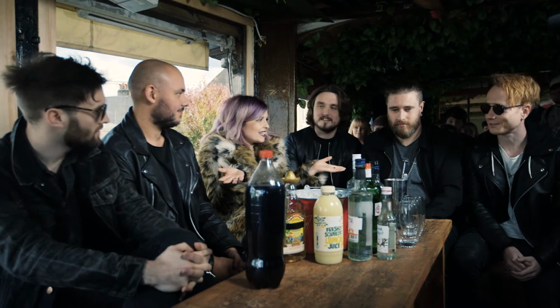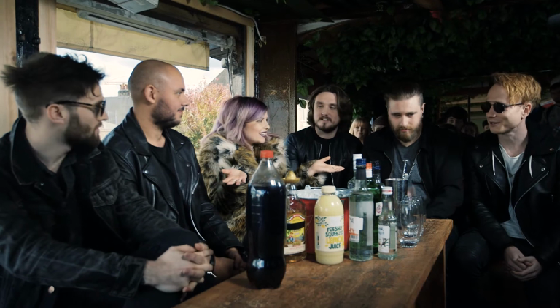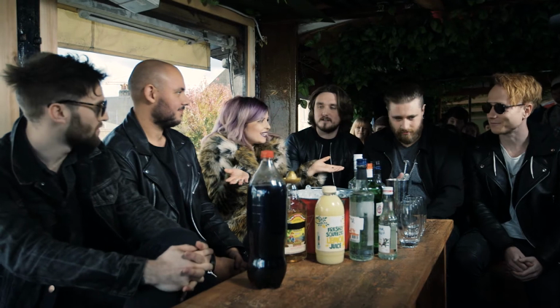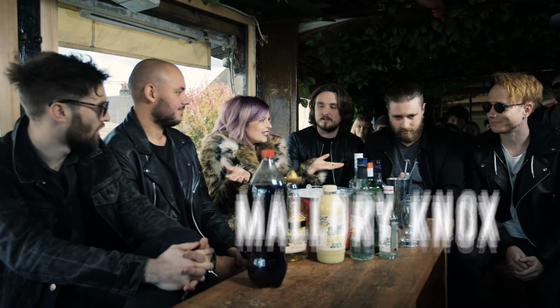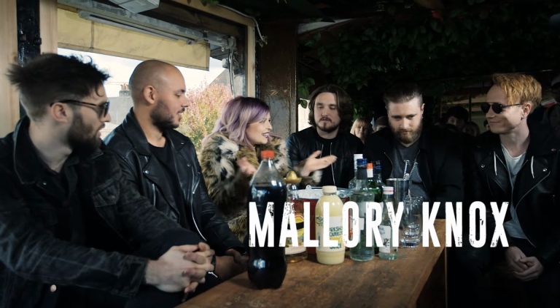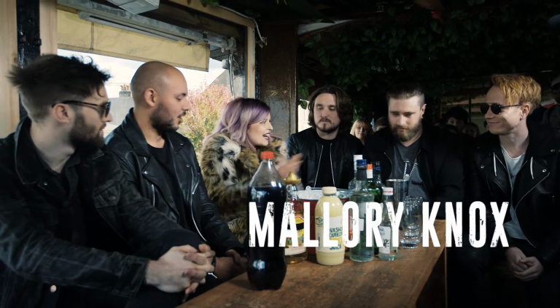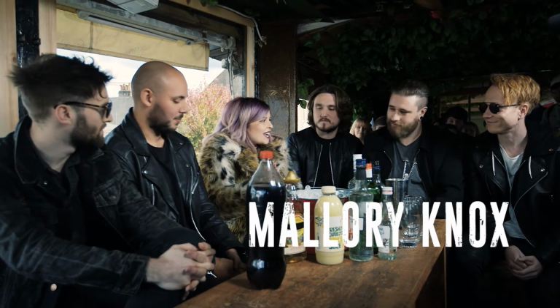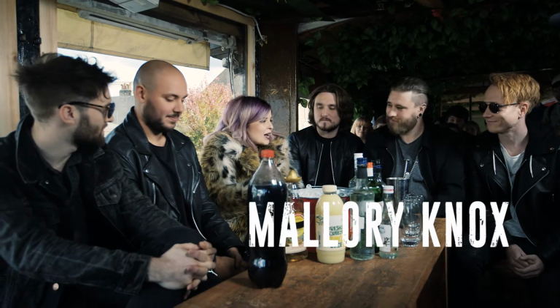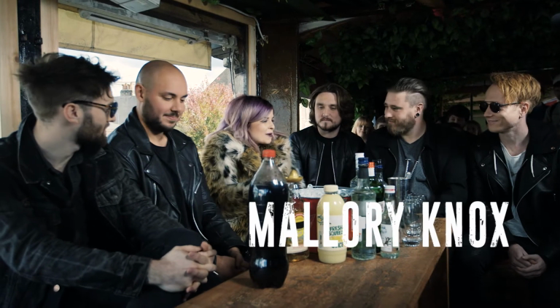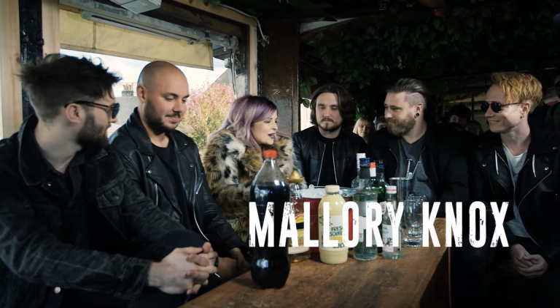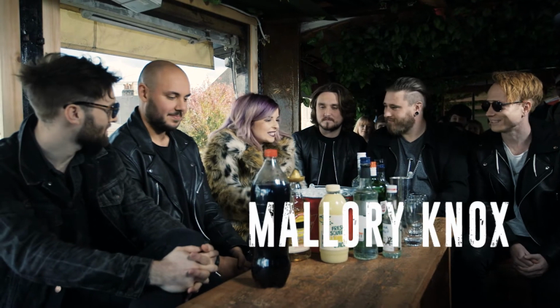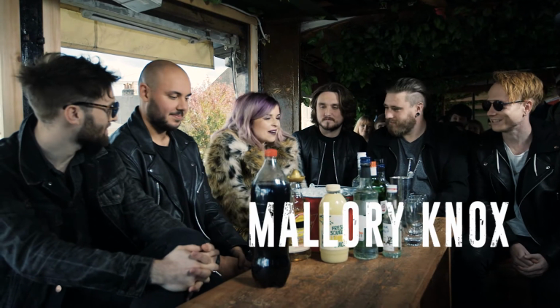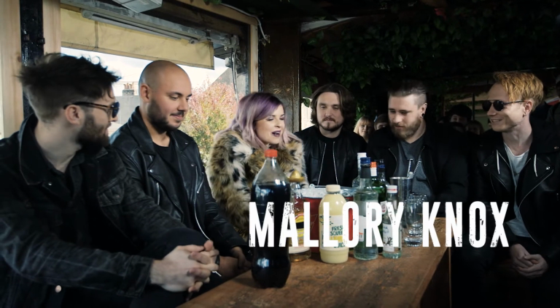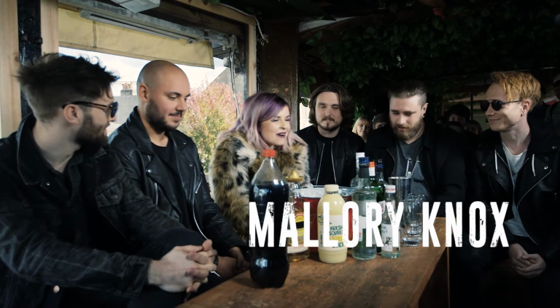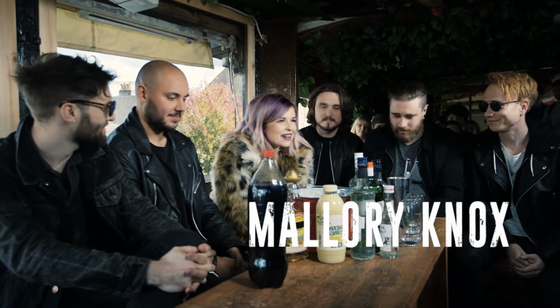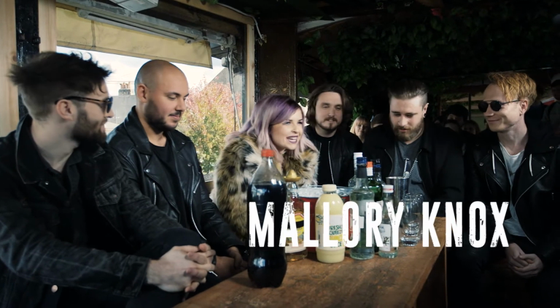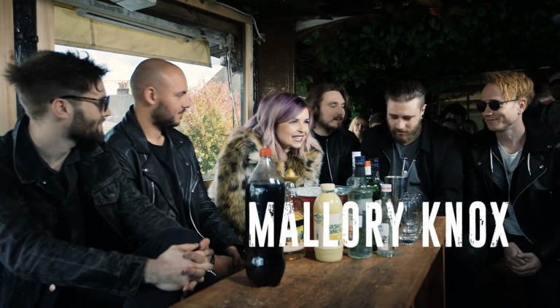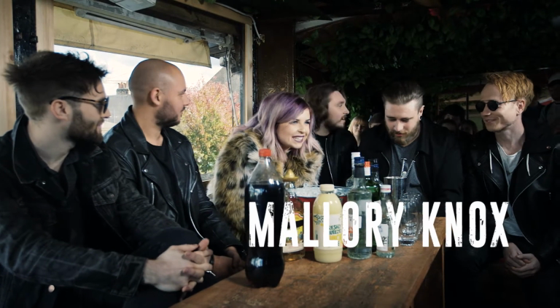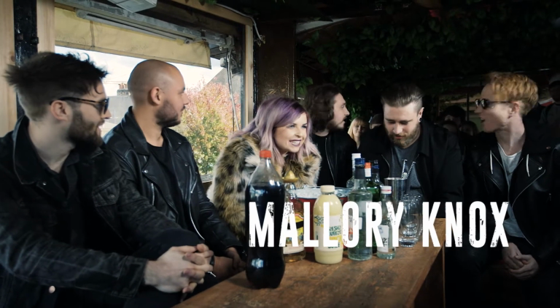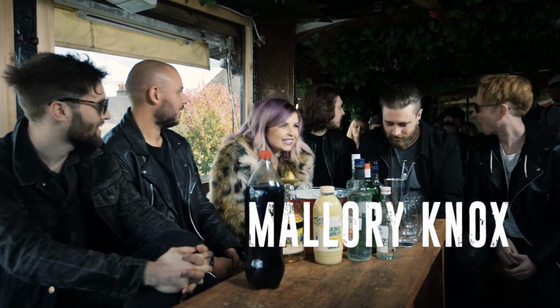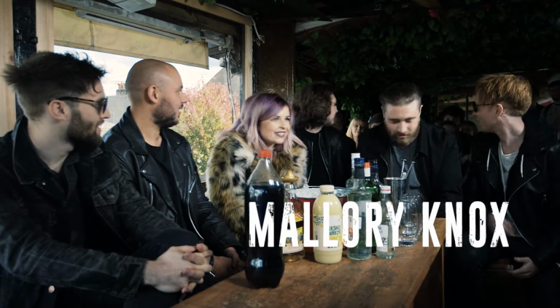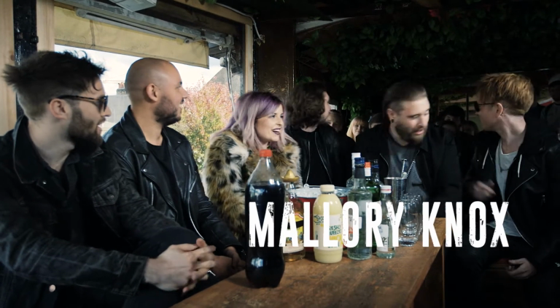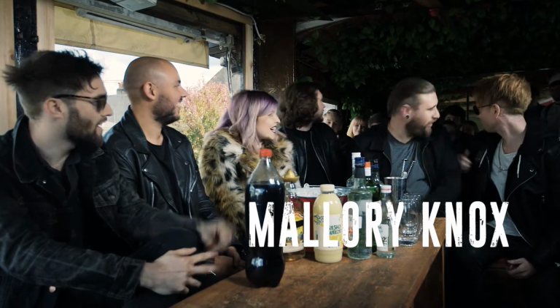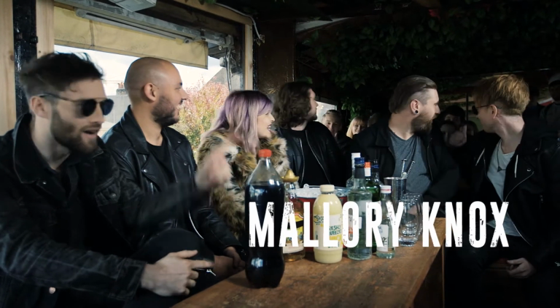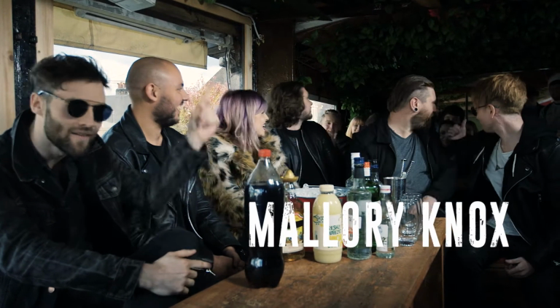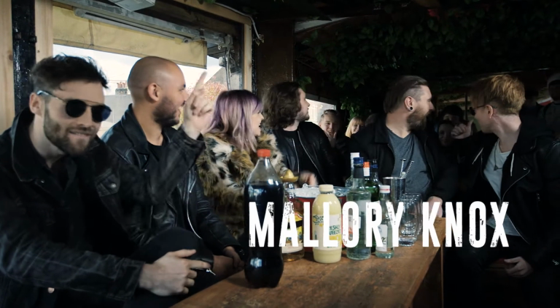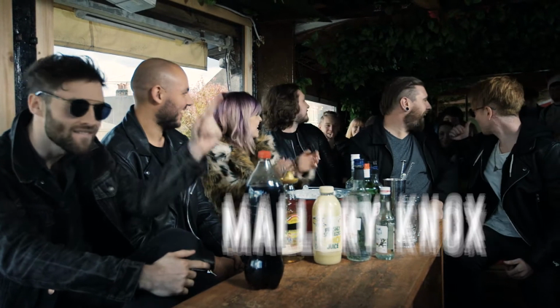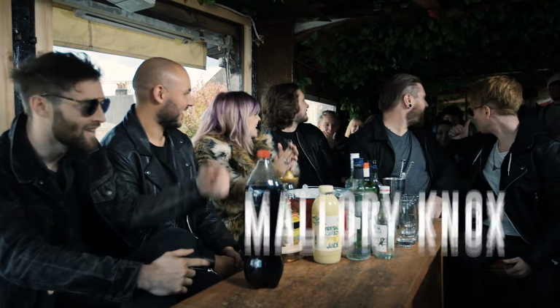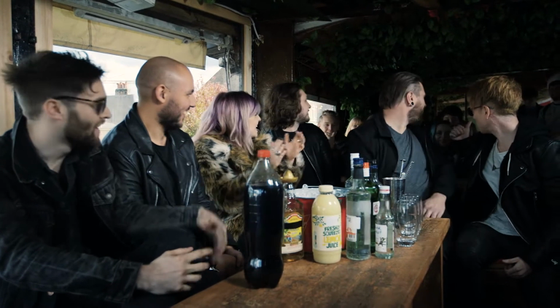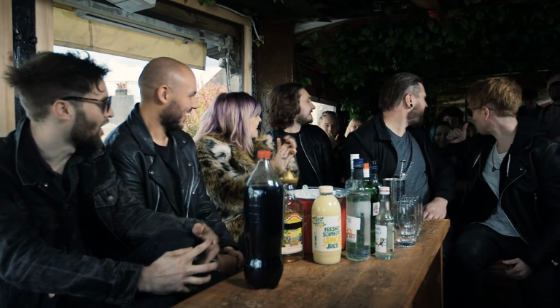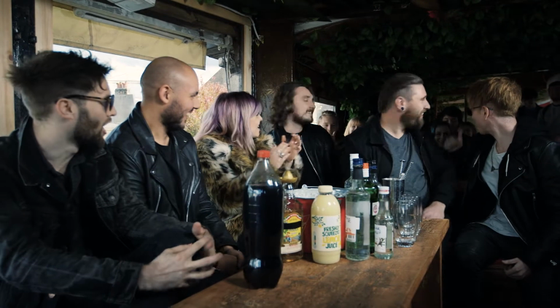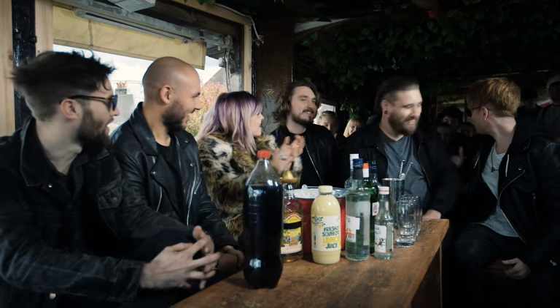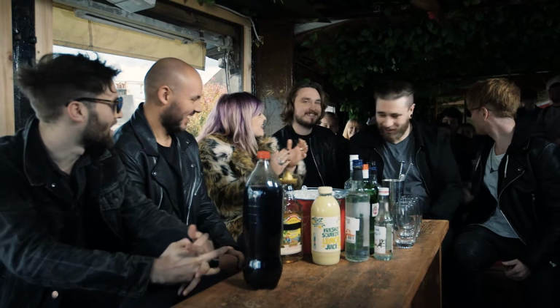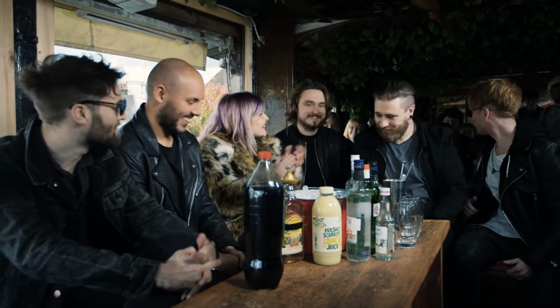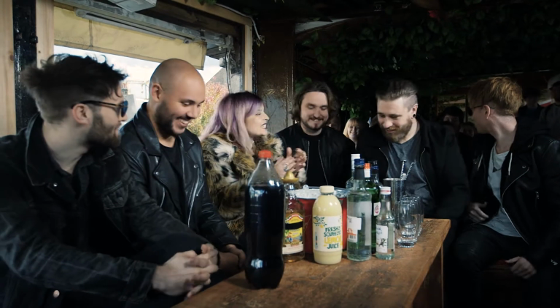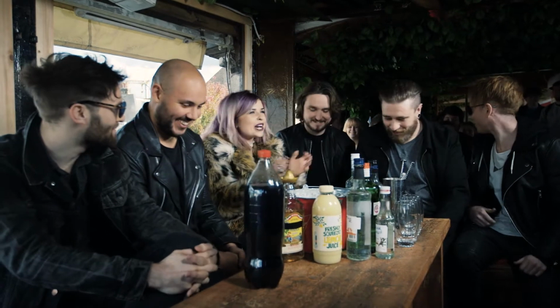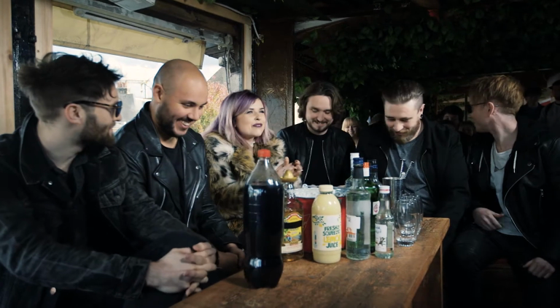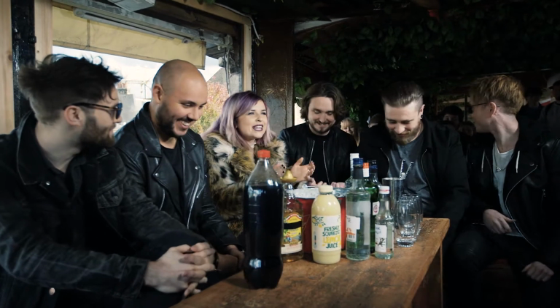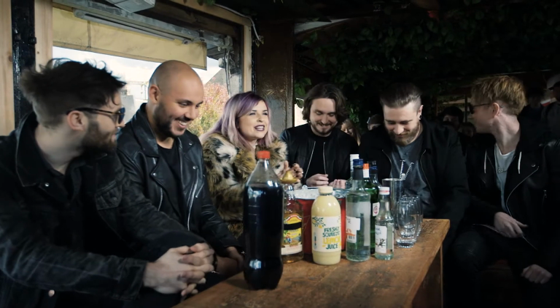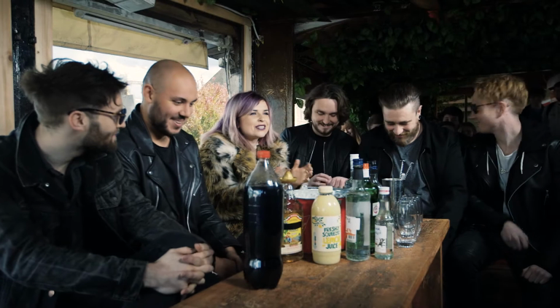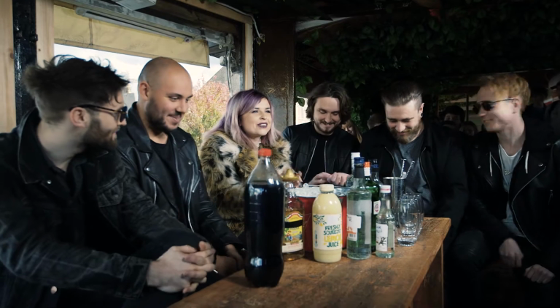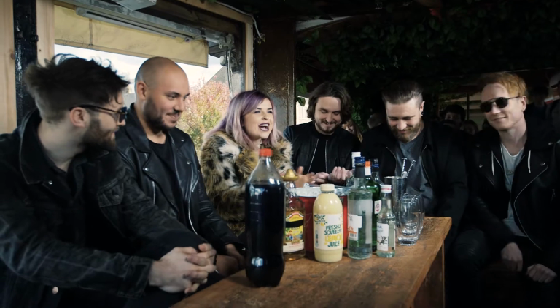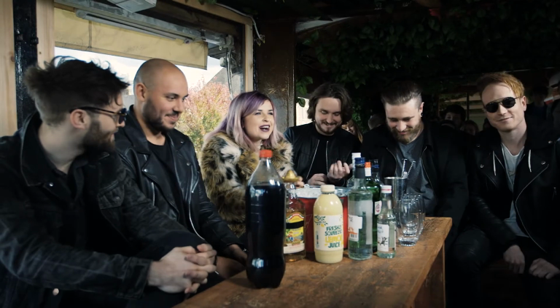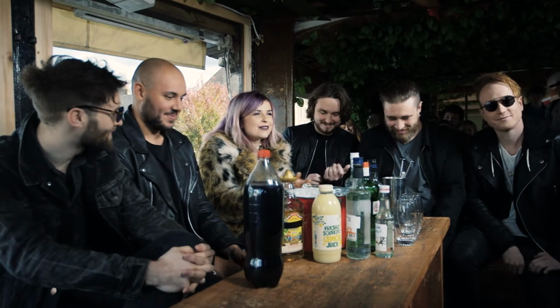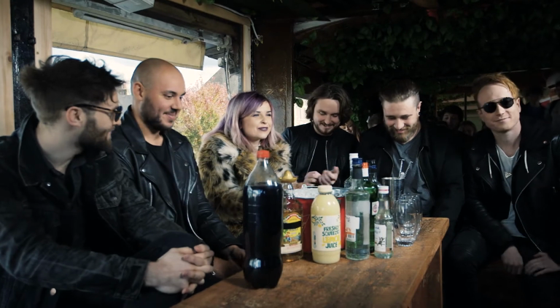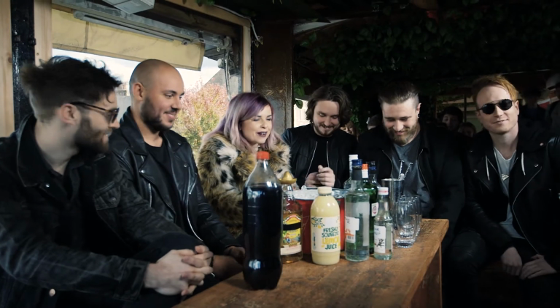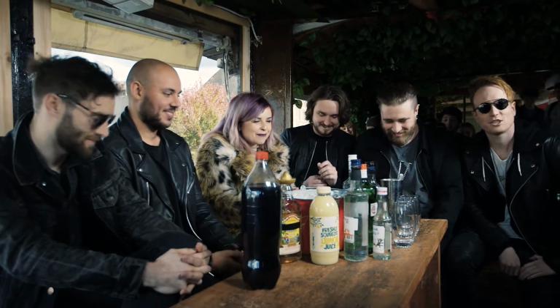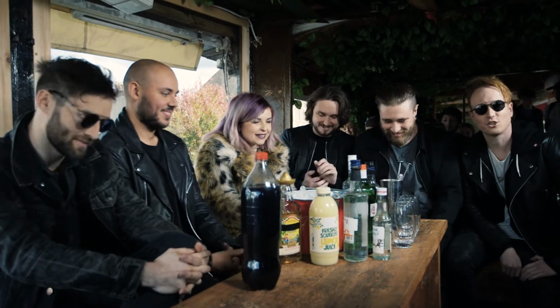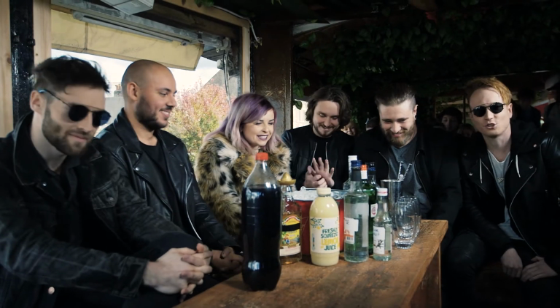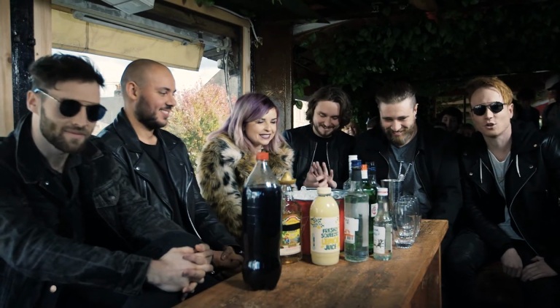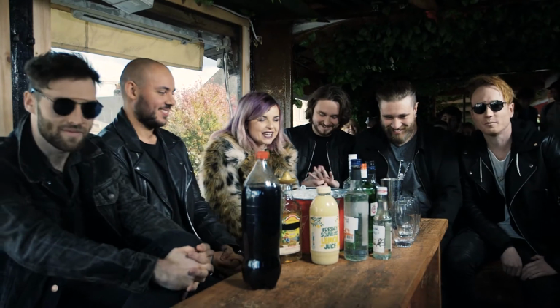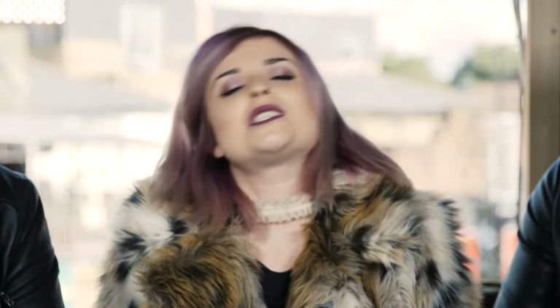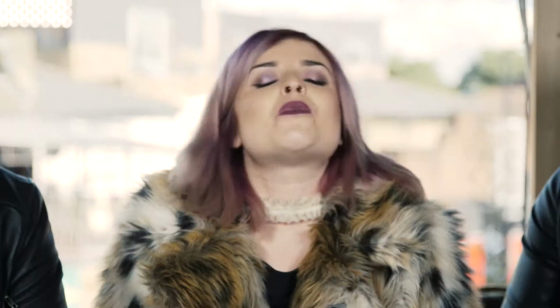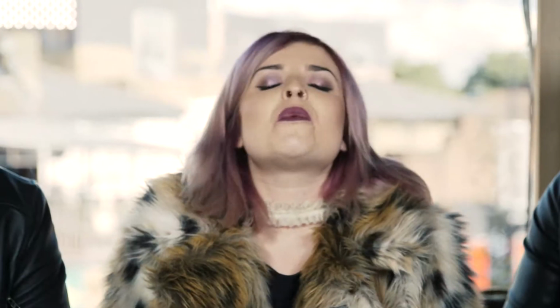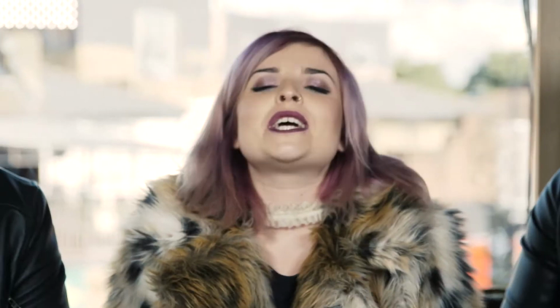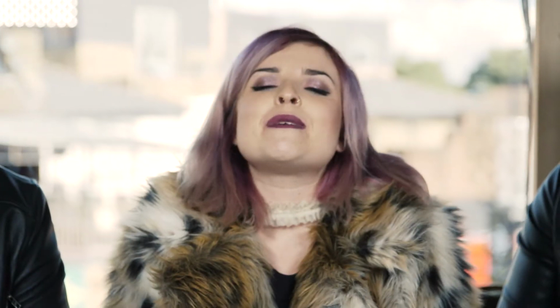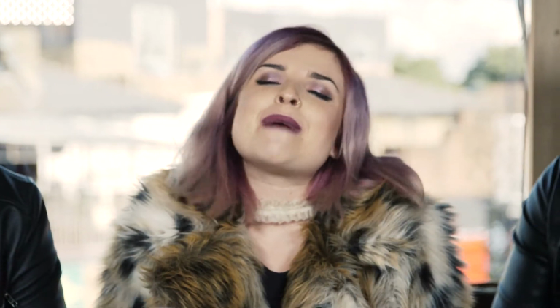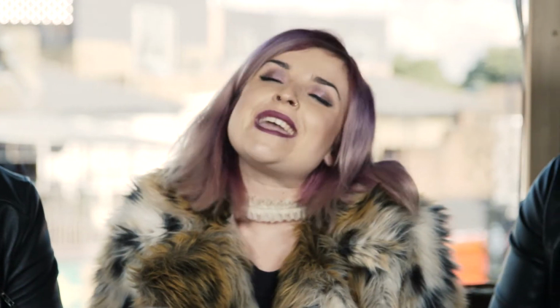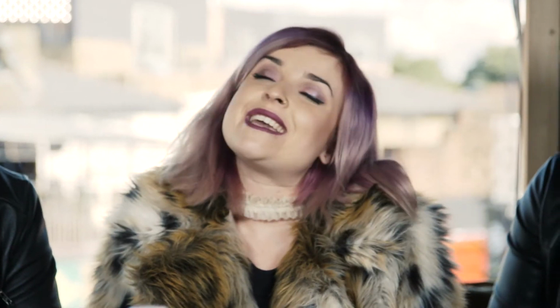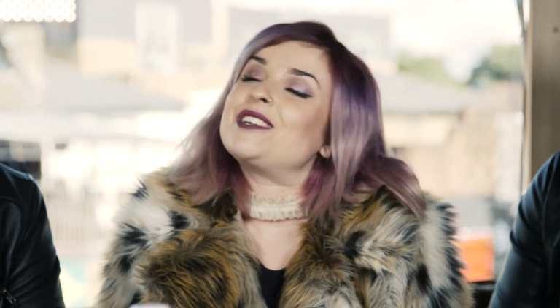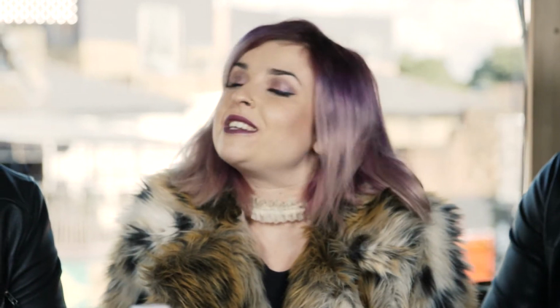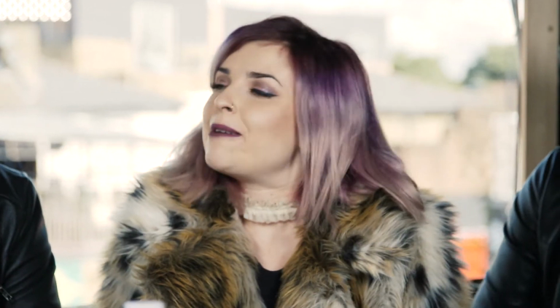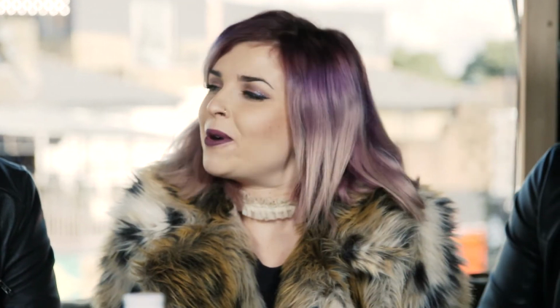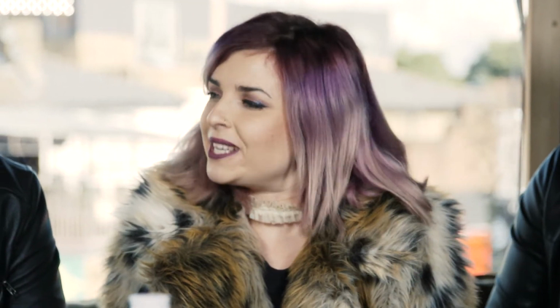Hello. Hello boys, how are we? You got yourself a little crowd. Fabulous. So what are we going to be making today, boys?